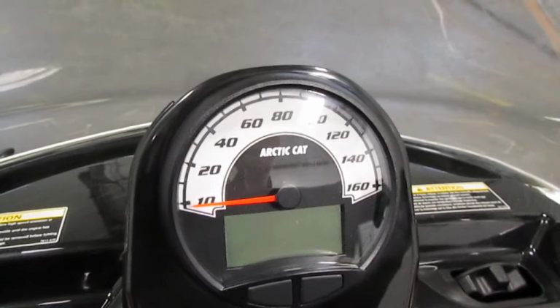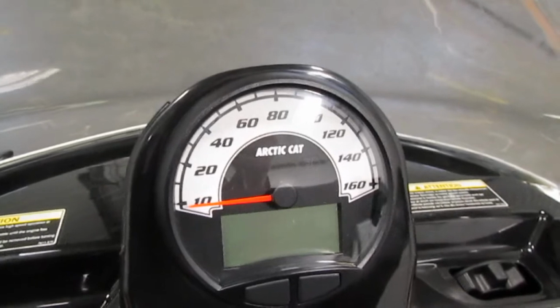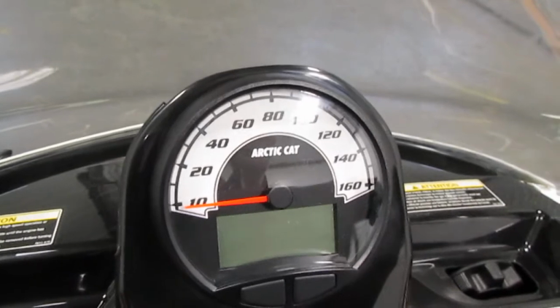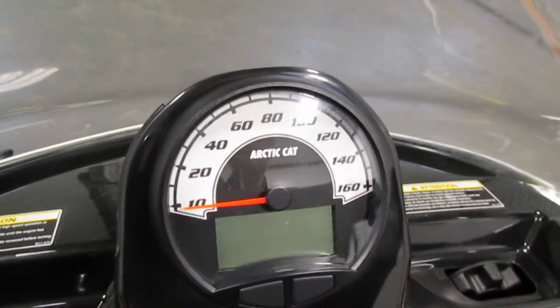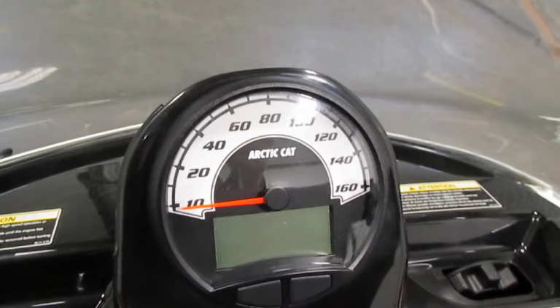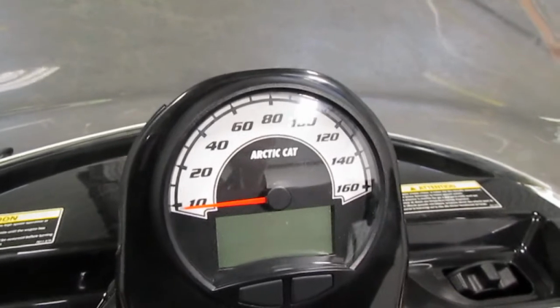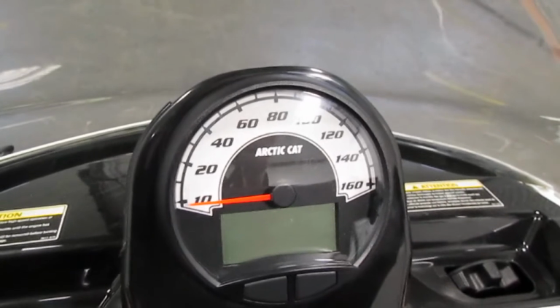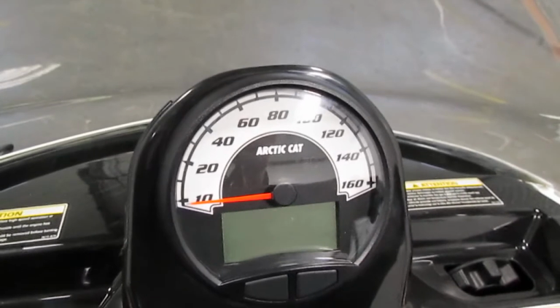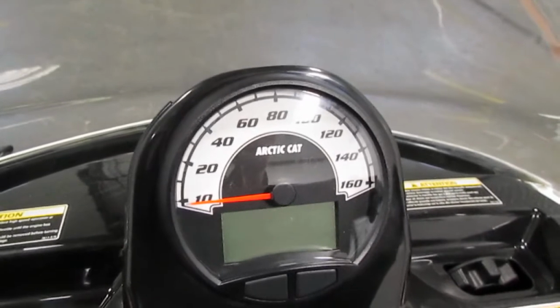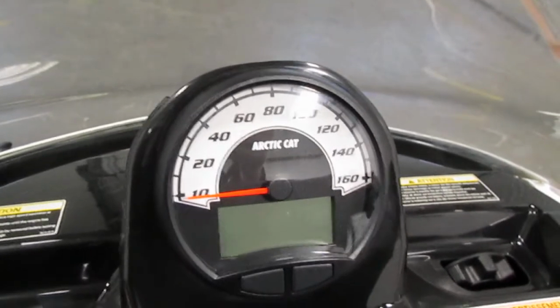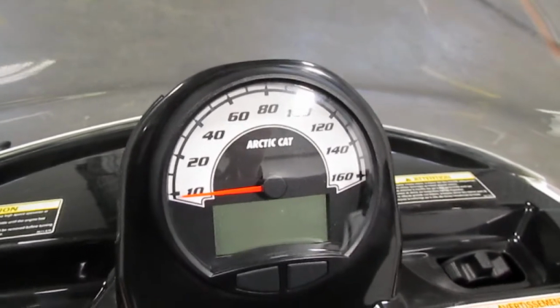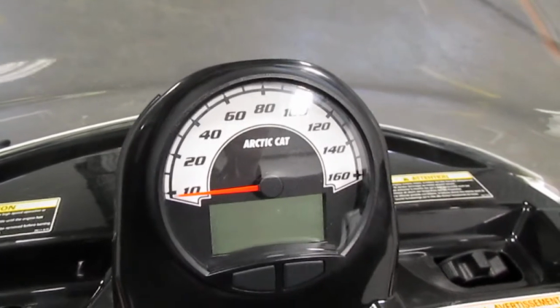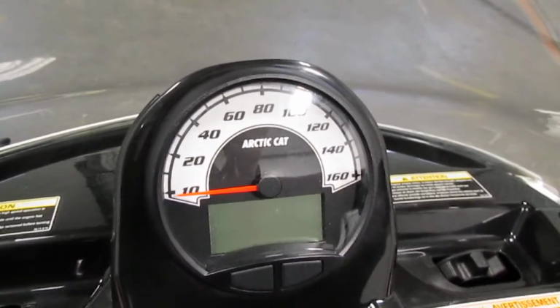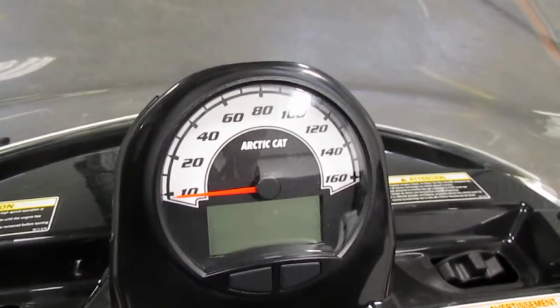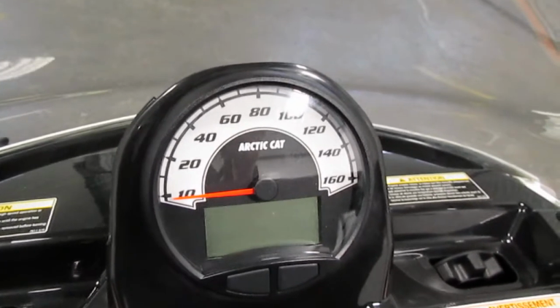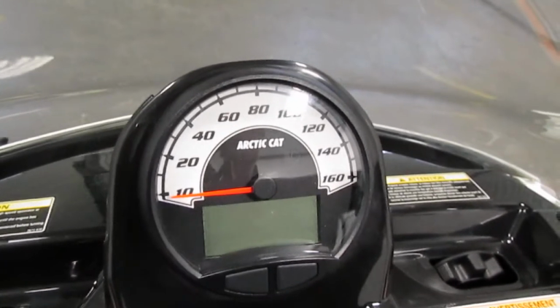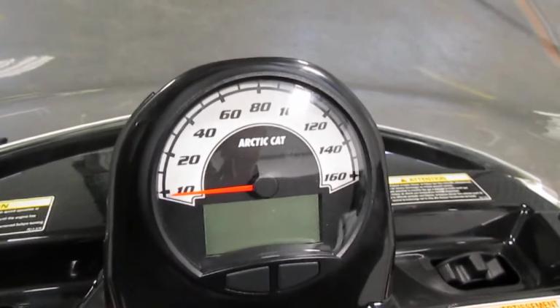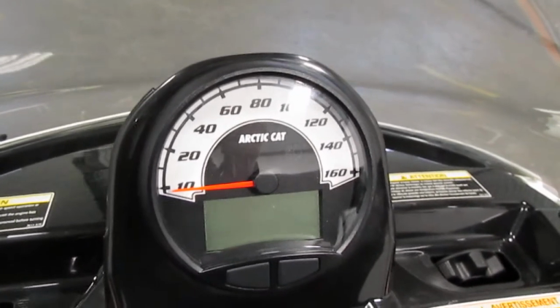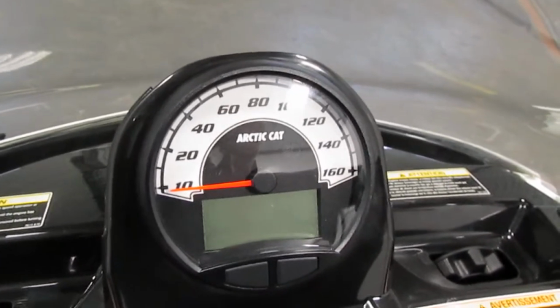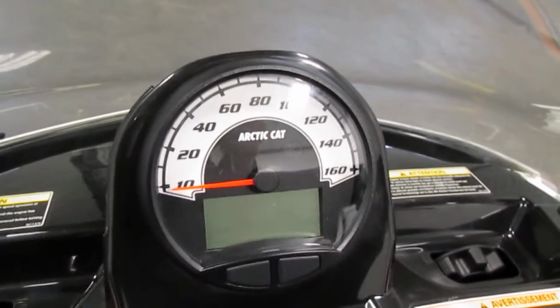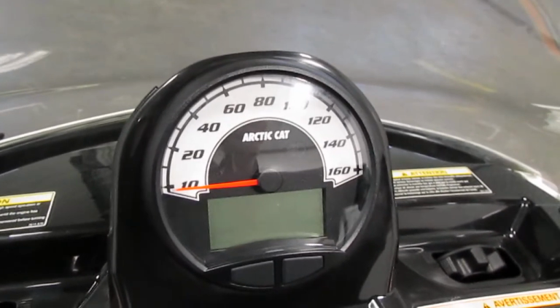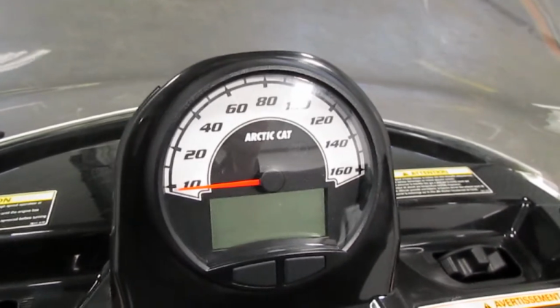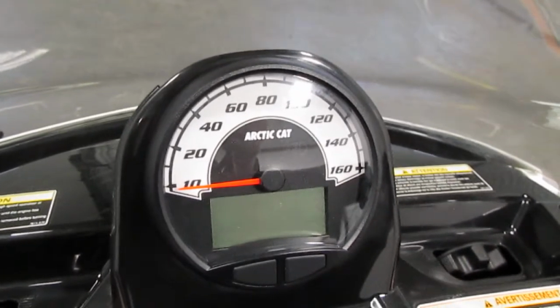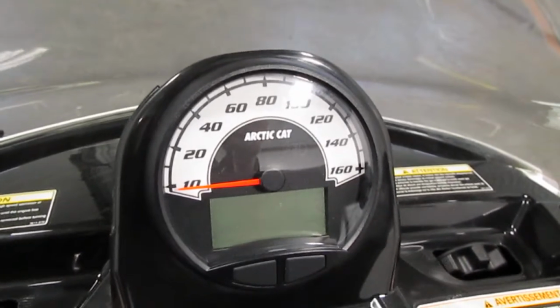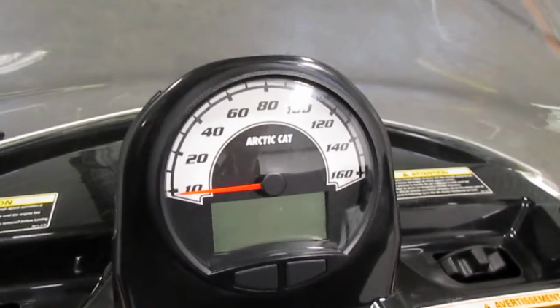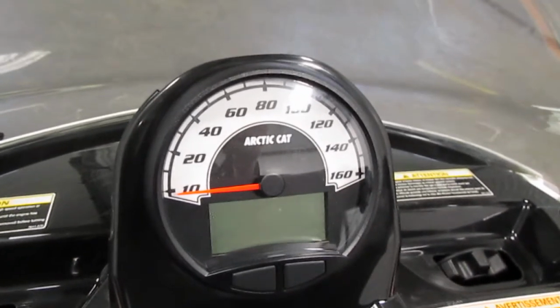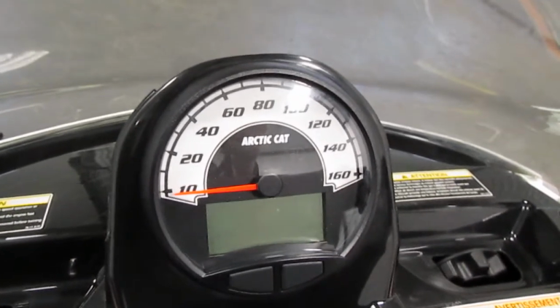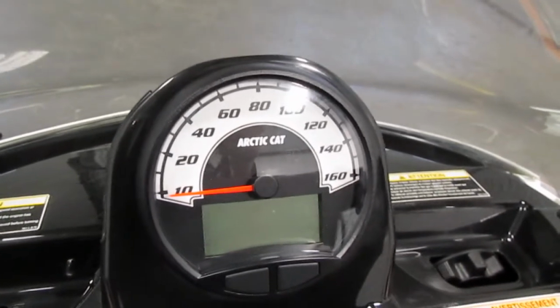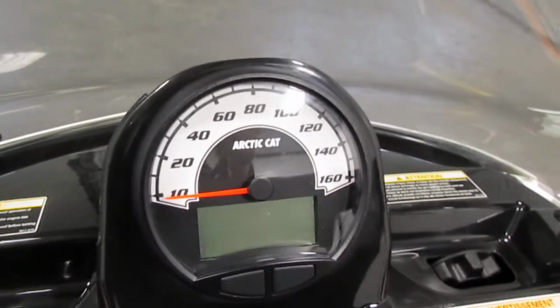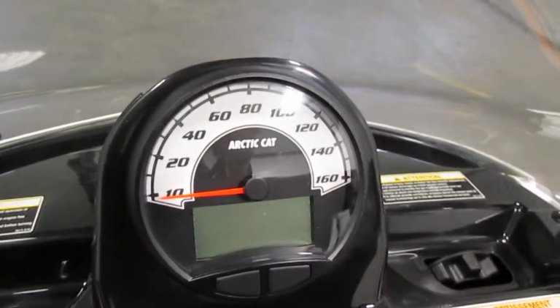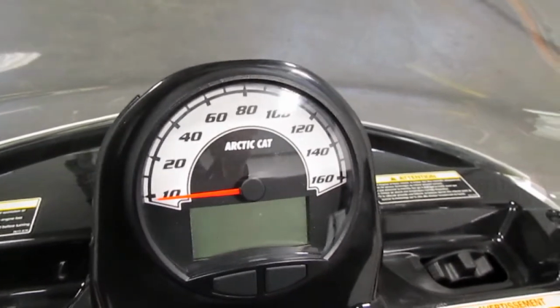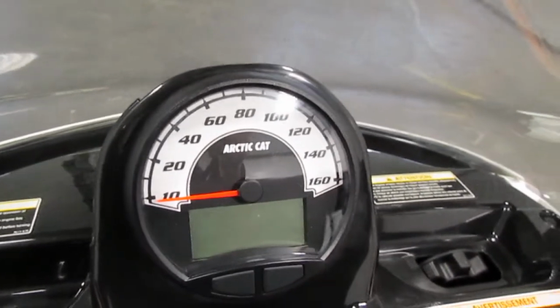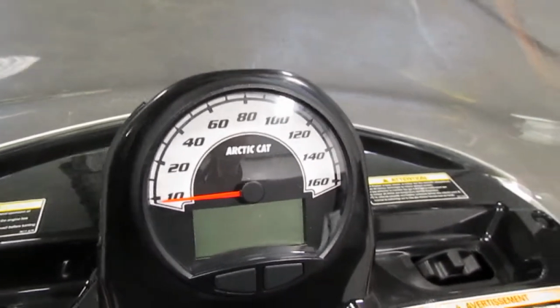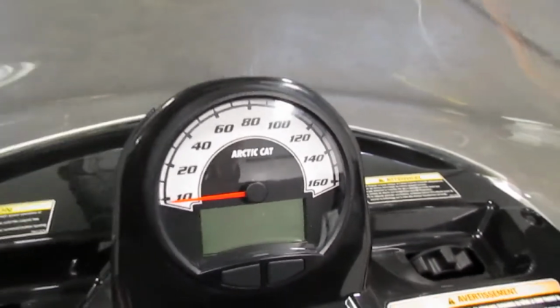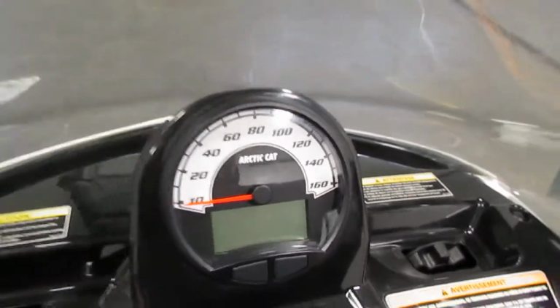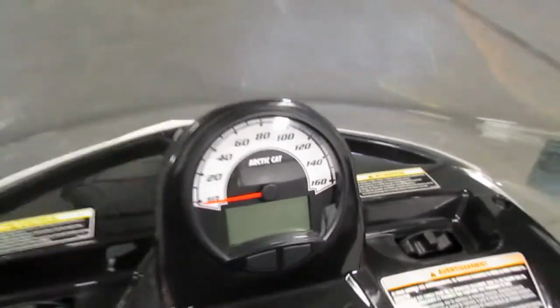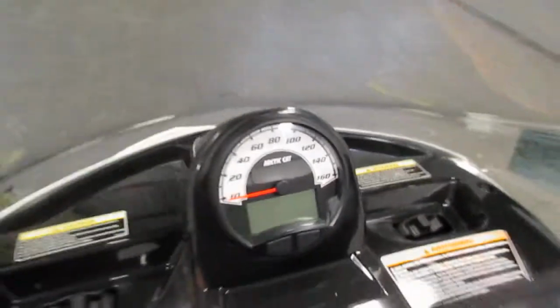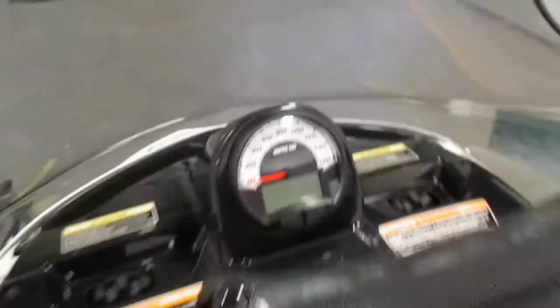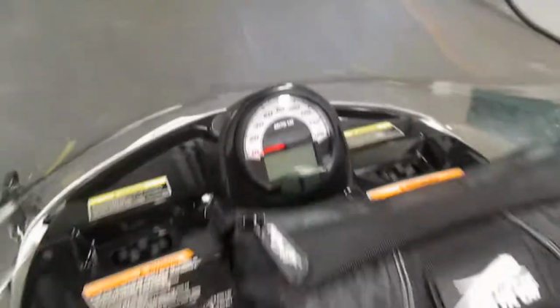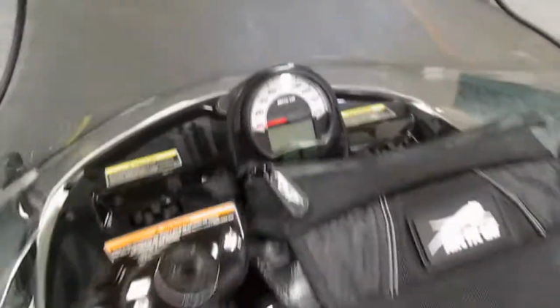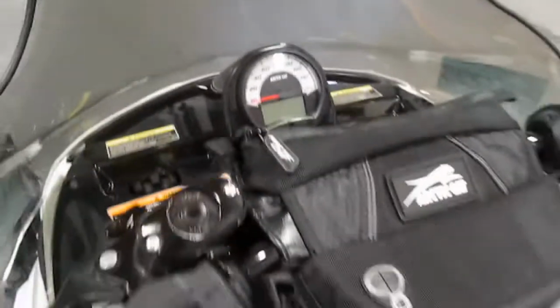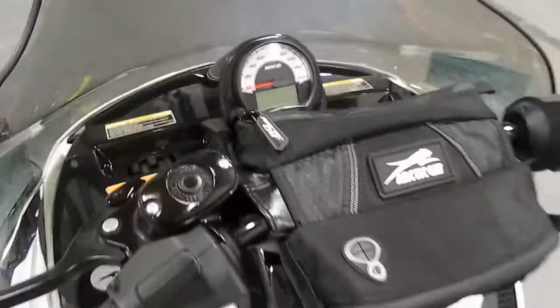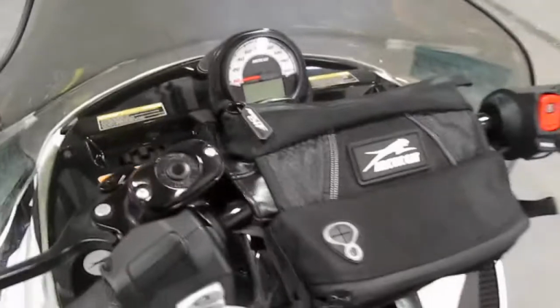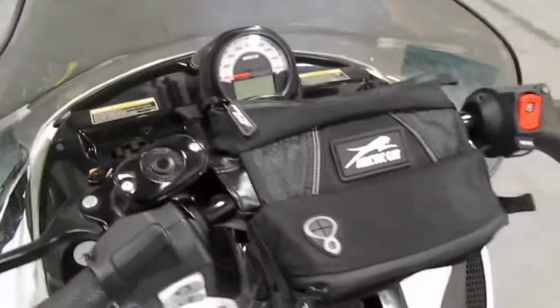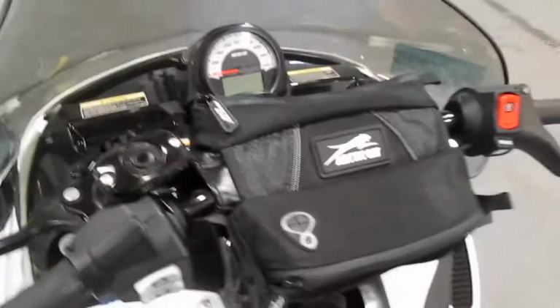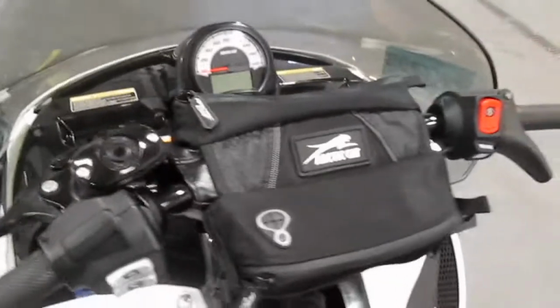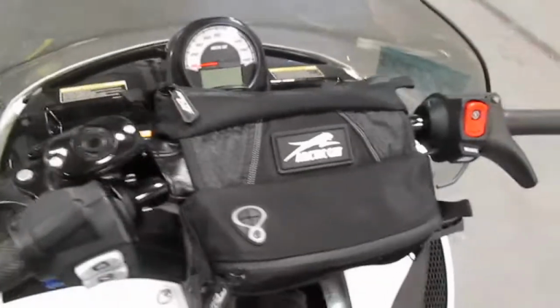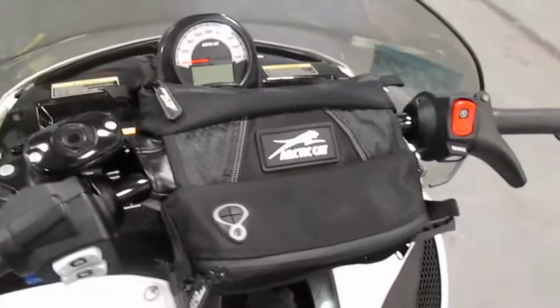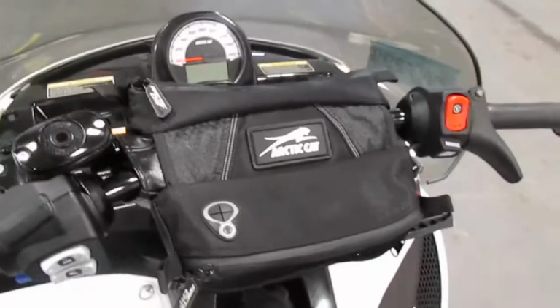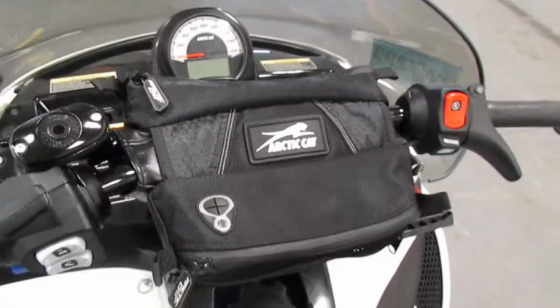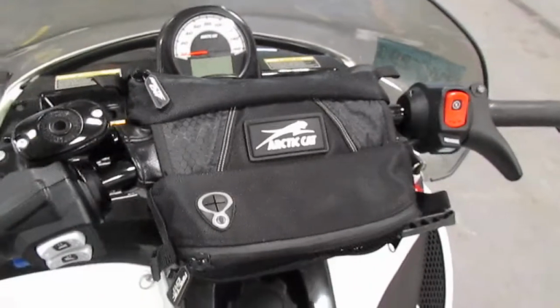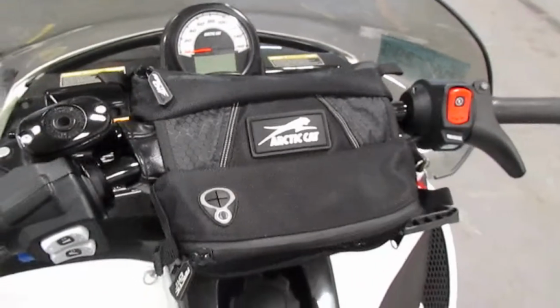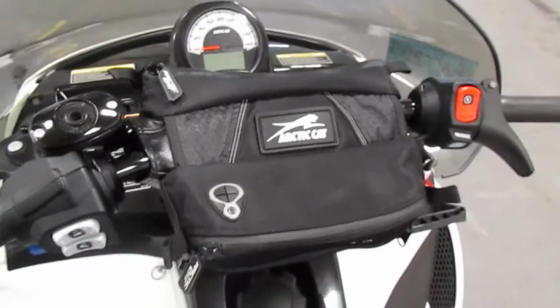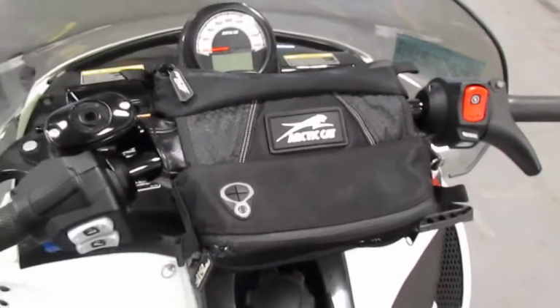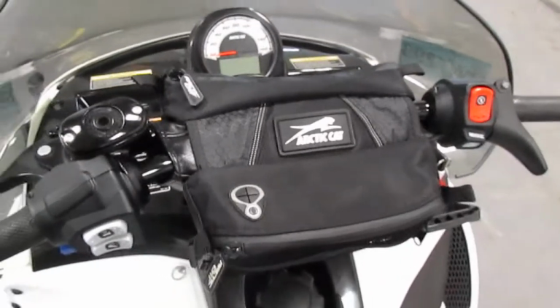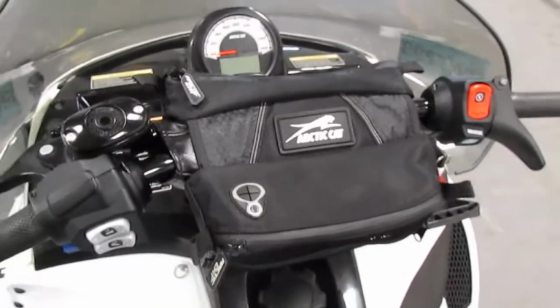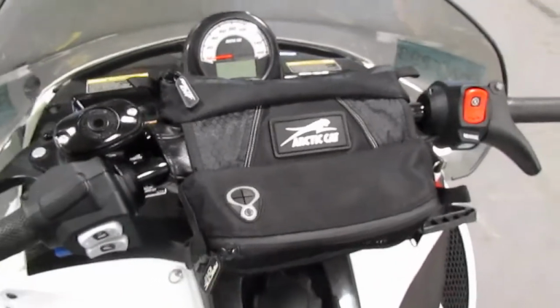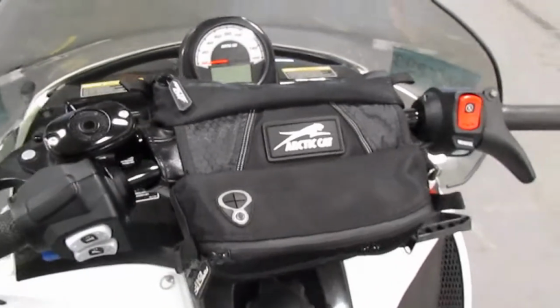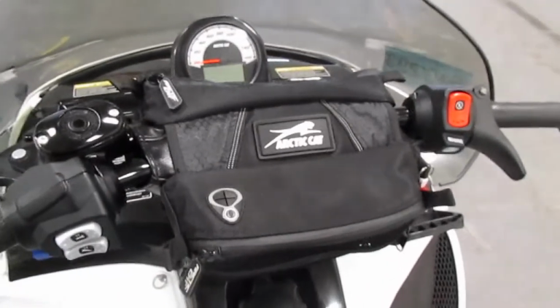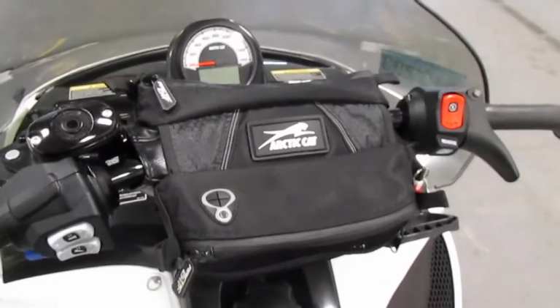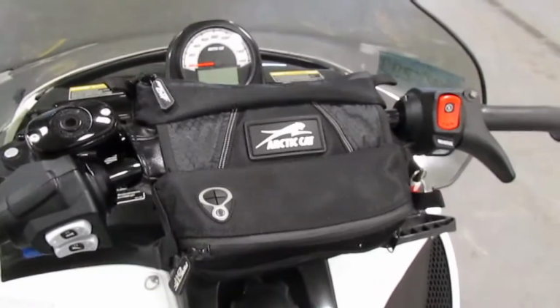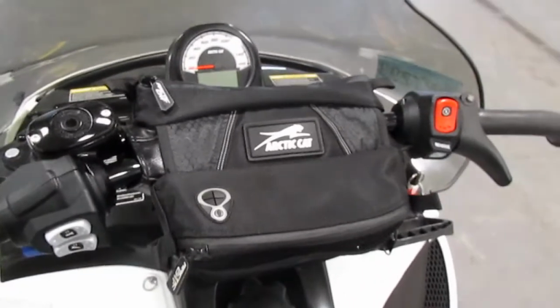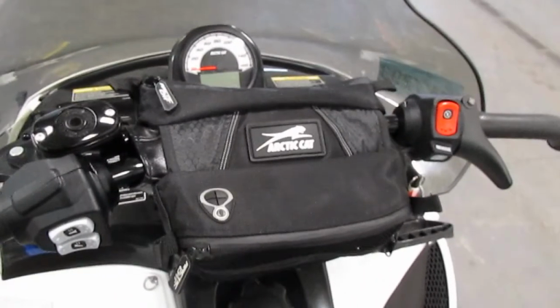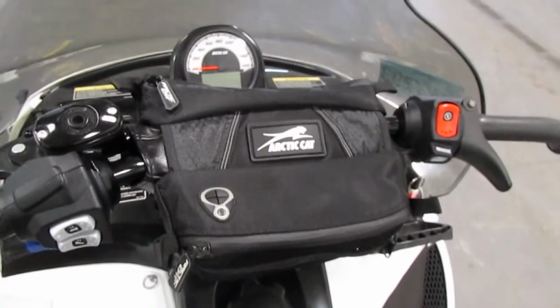The digital gauge also includes a trip meter, fuel level, clock, and odometer. It has an Arctic Cat handlebar bag.